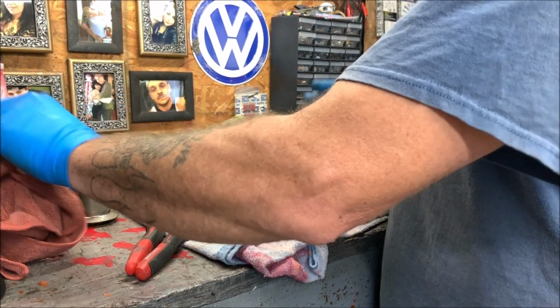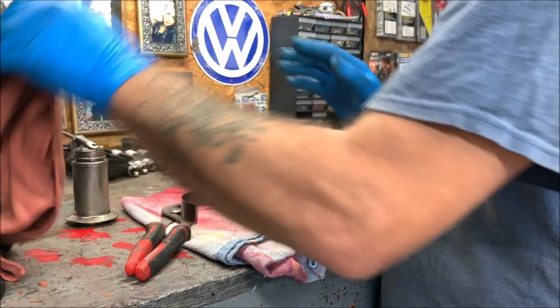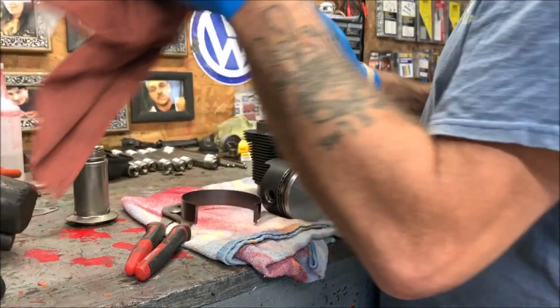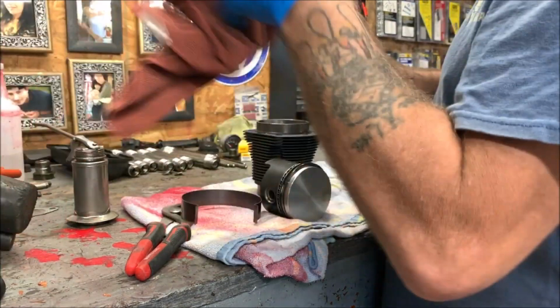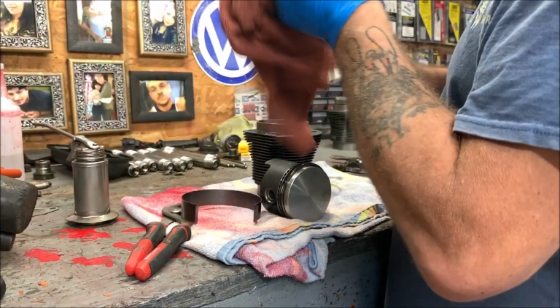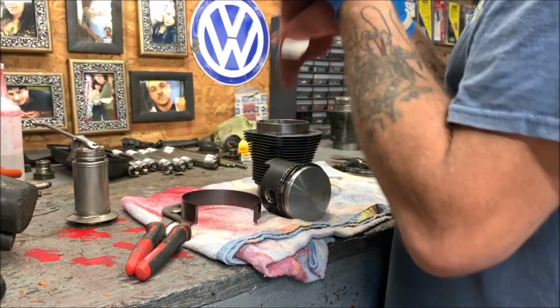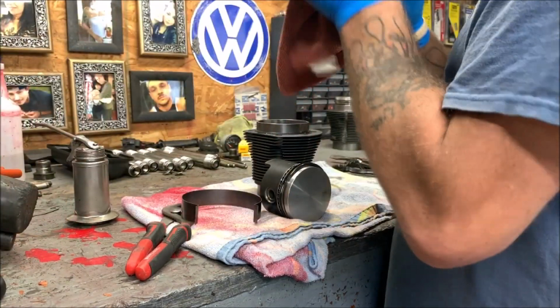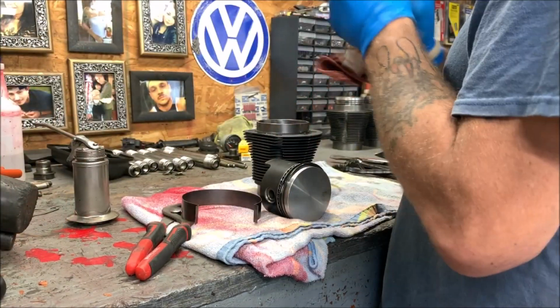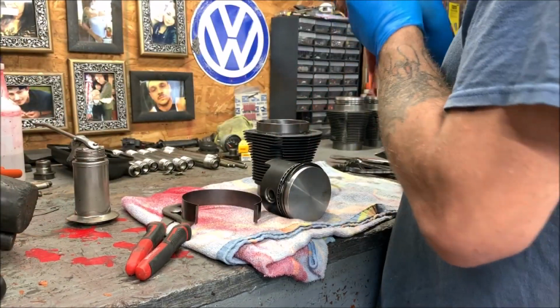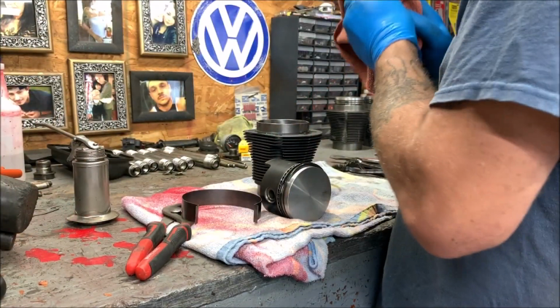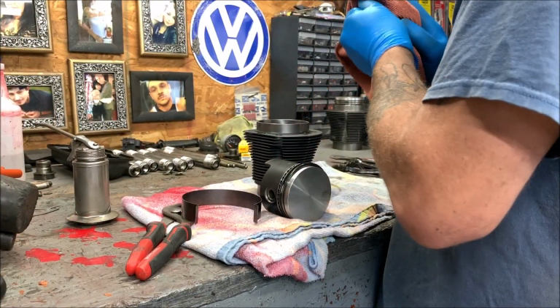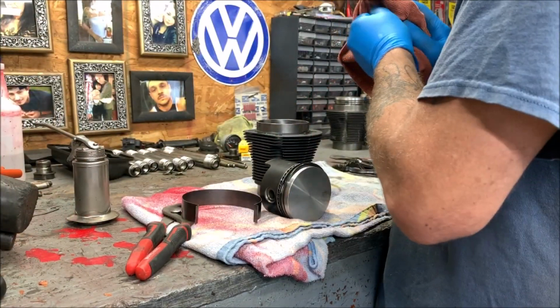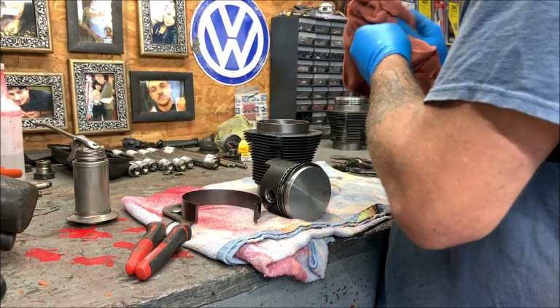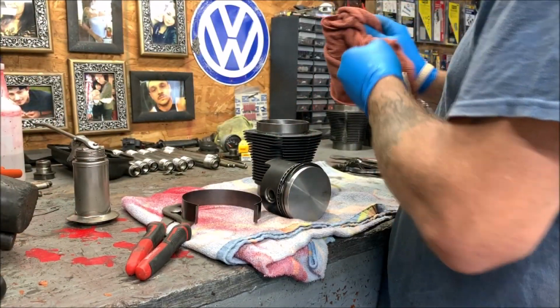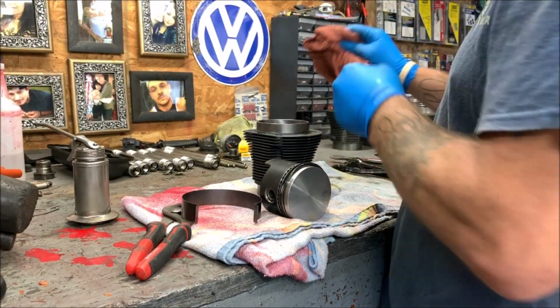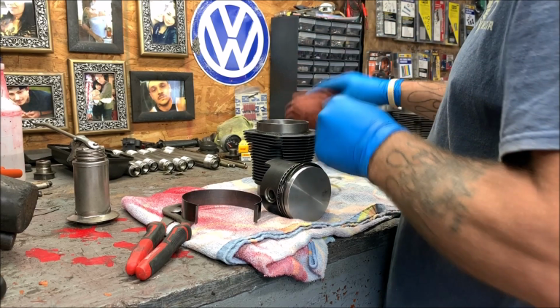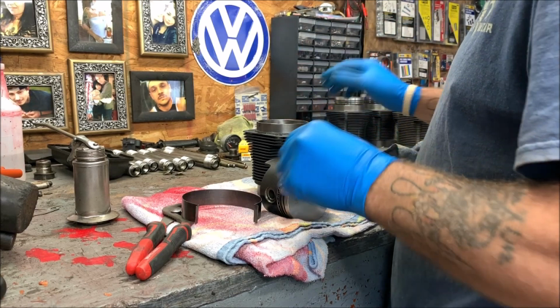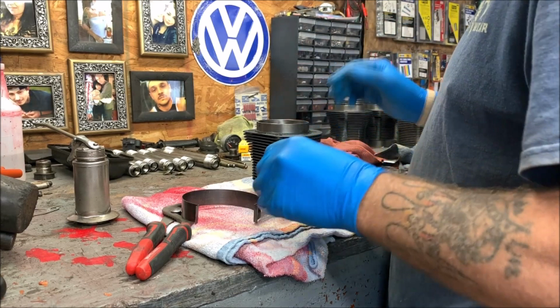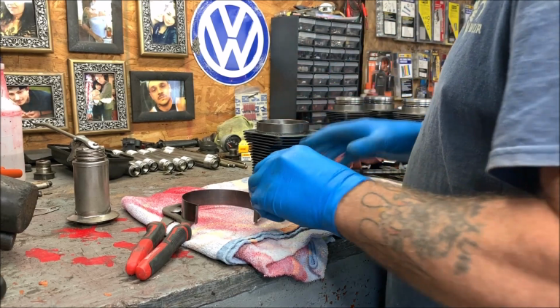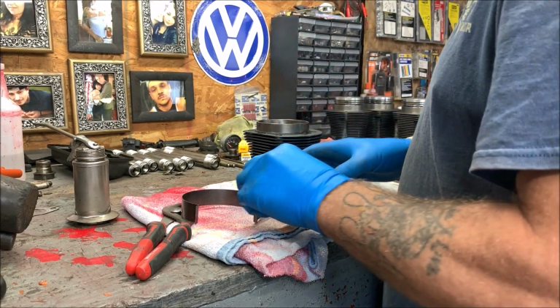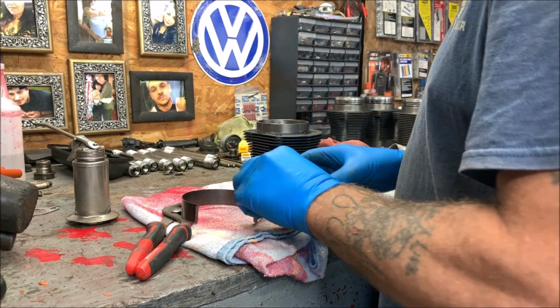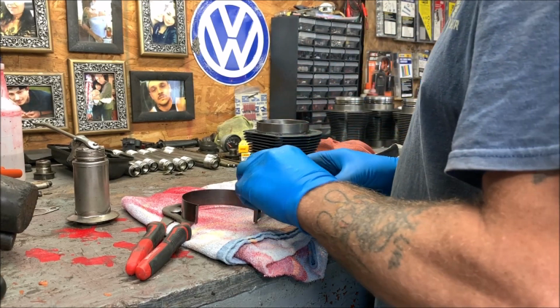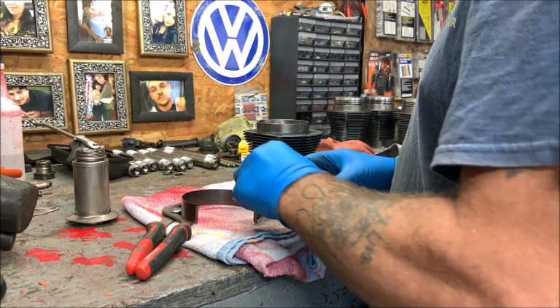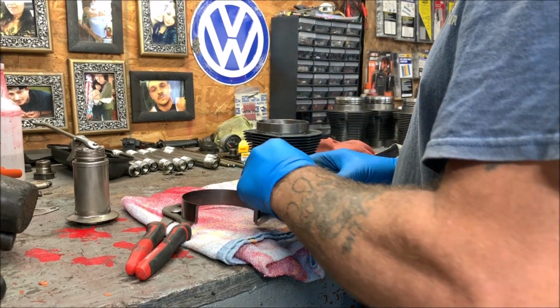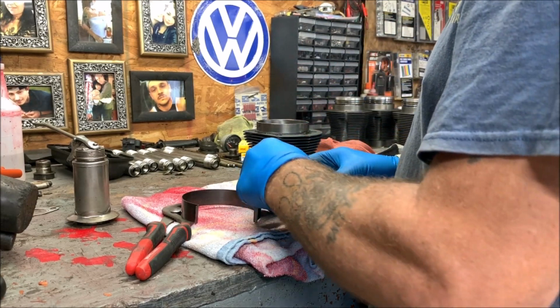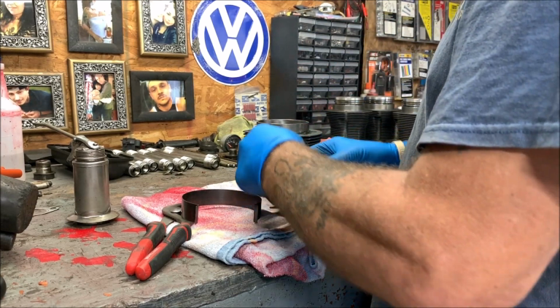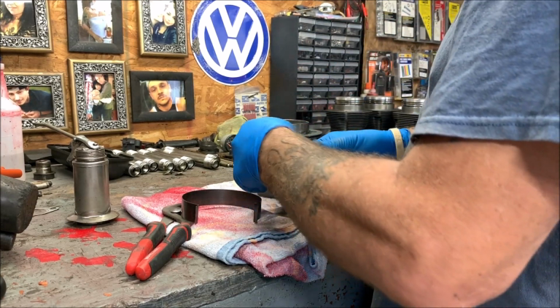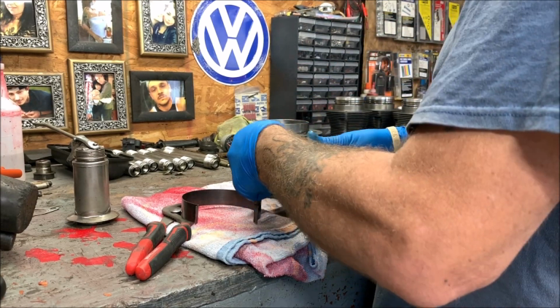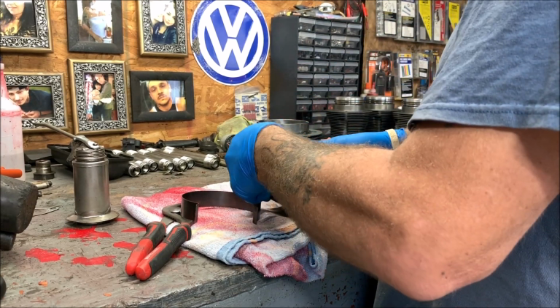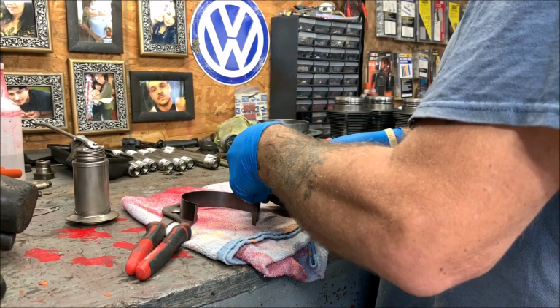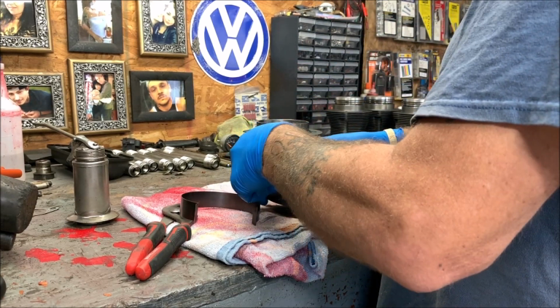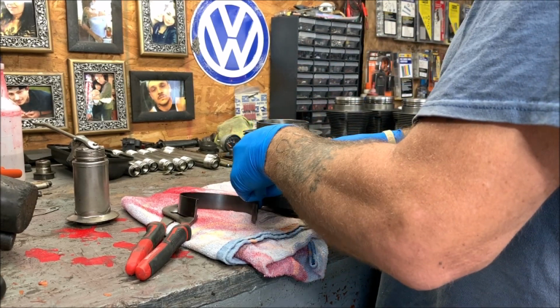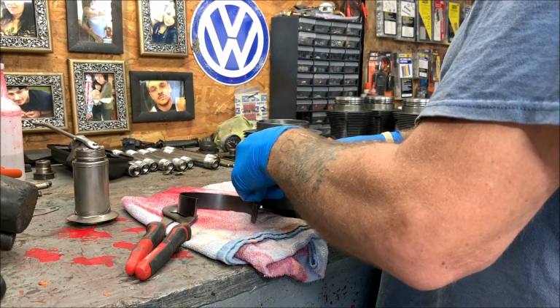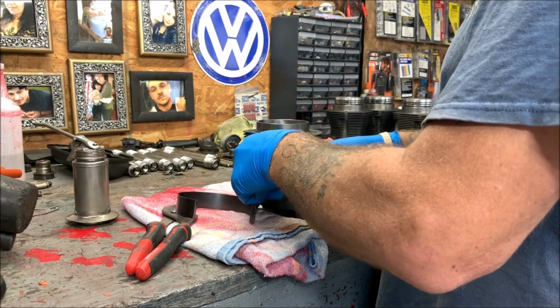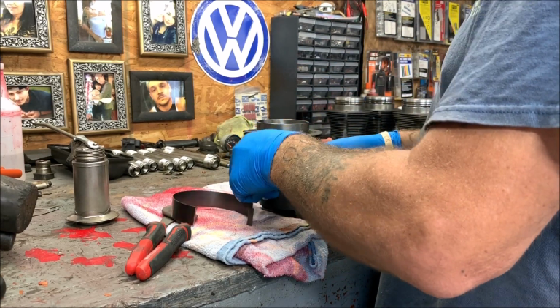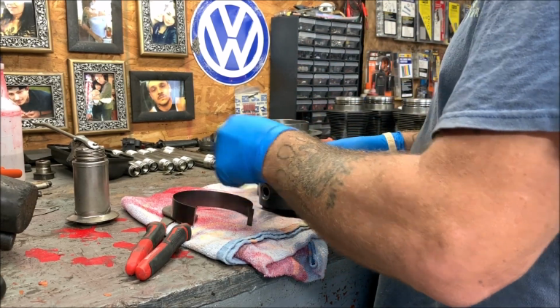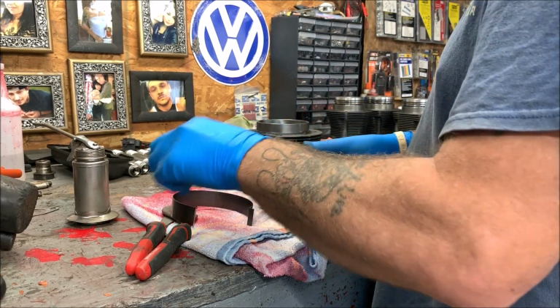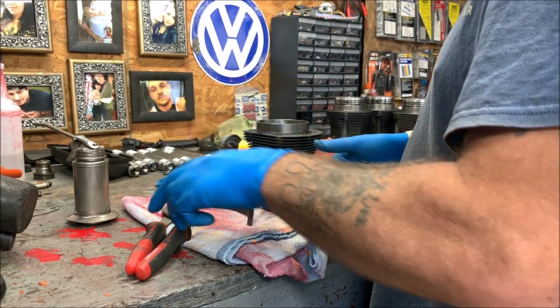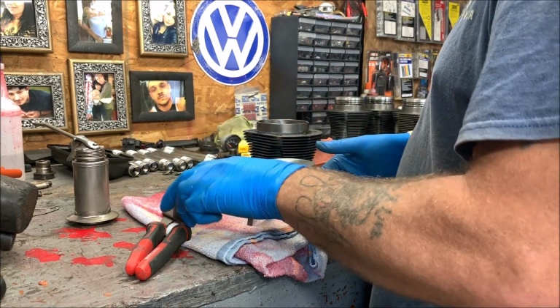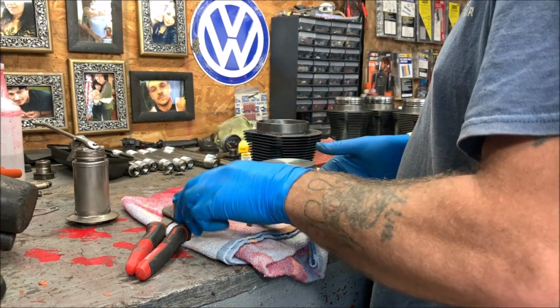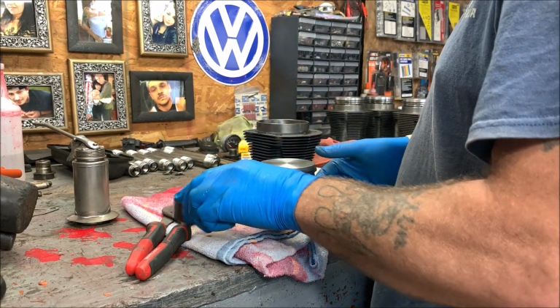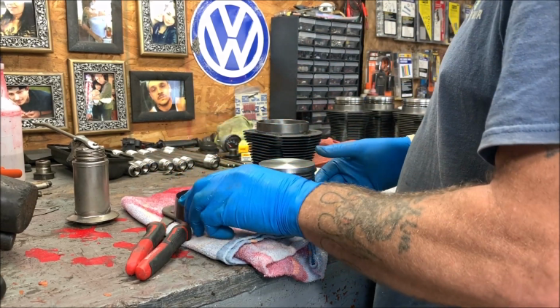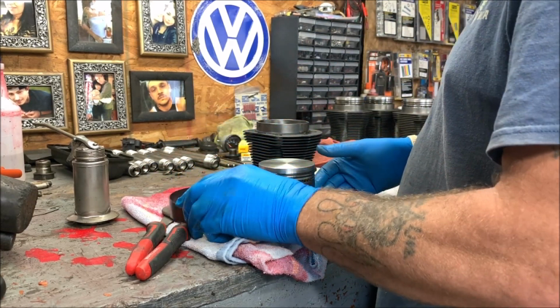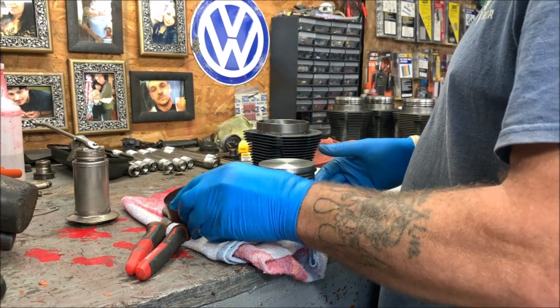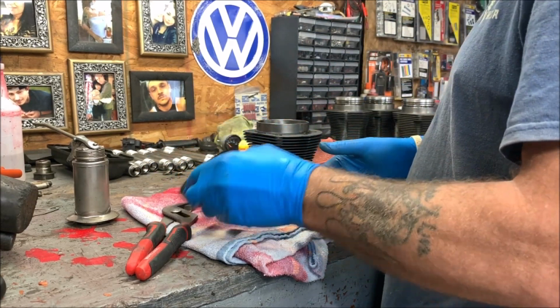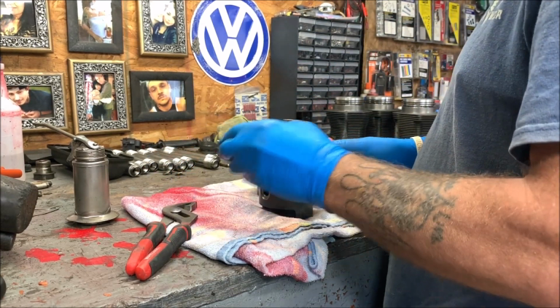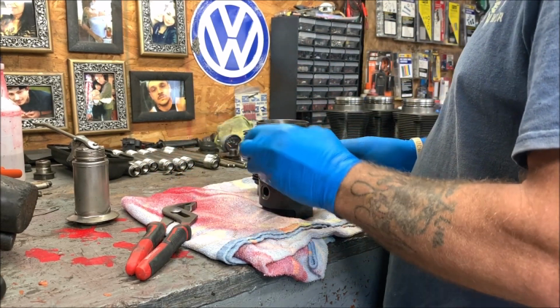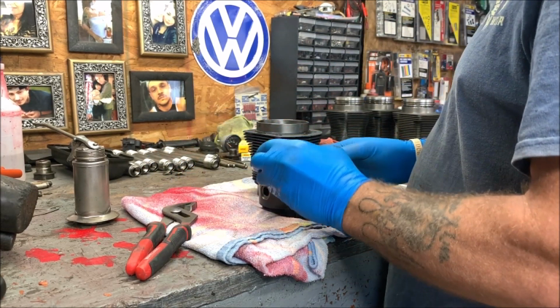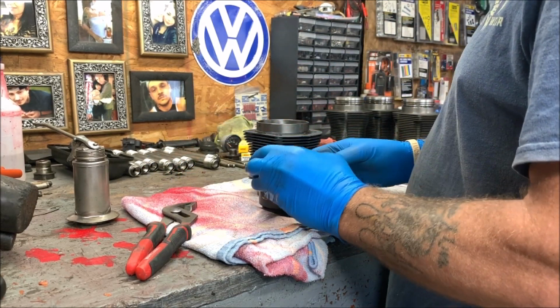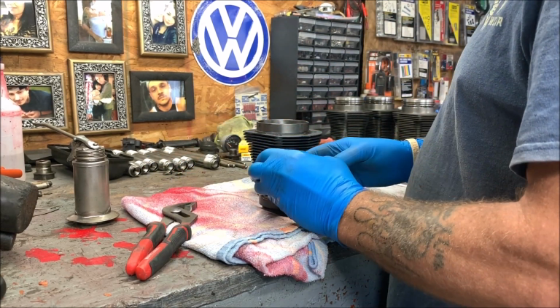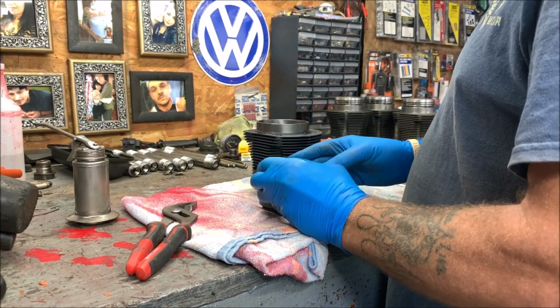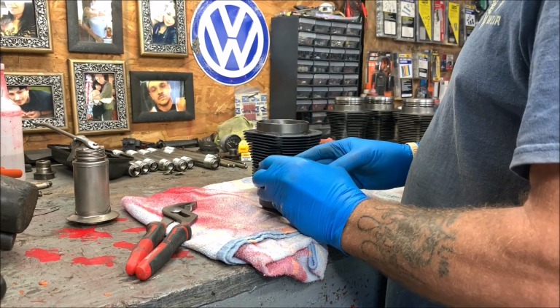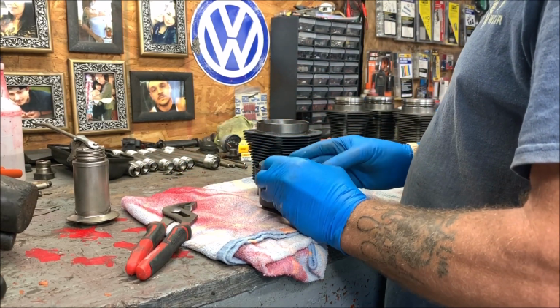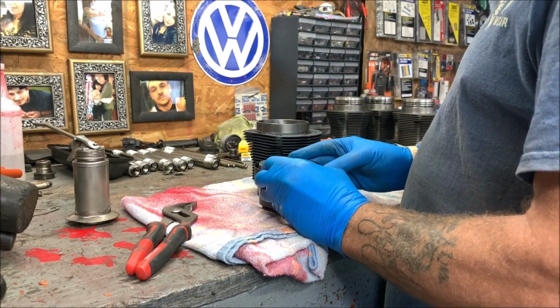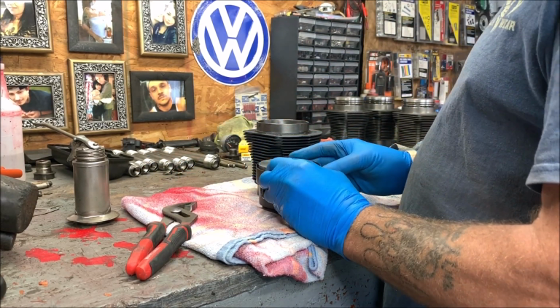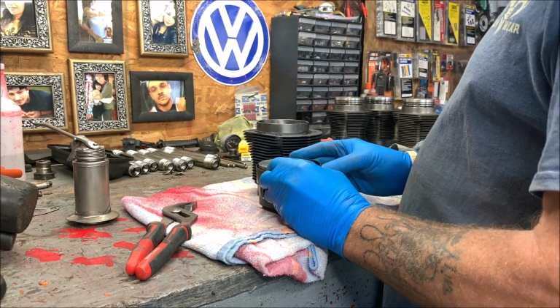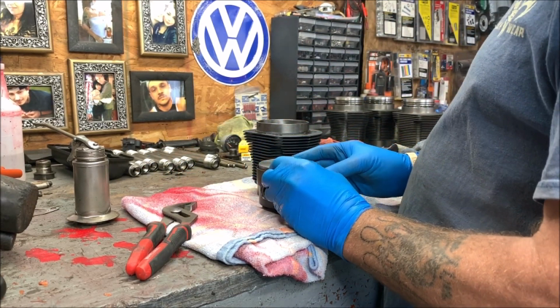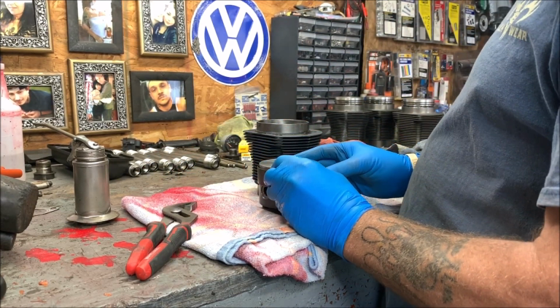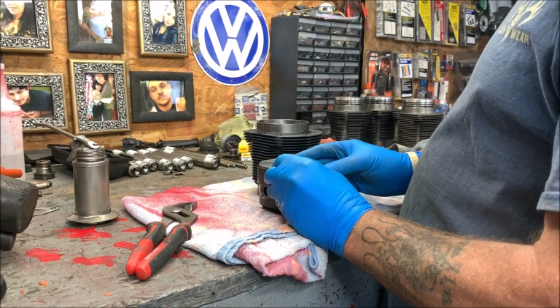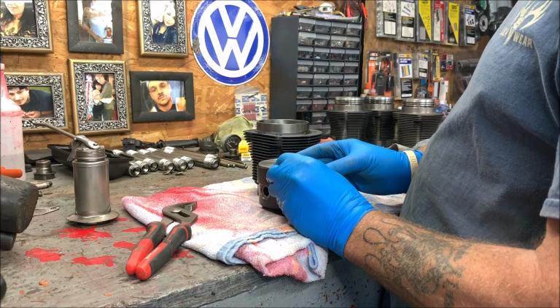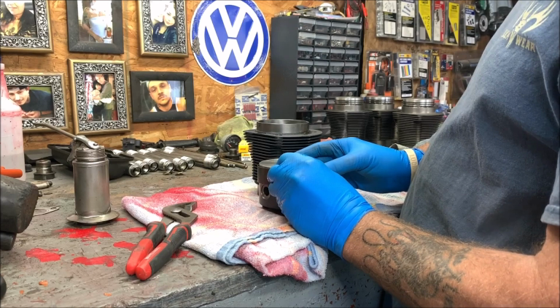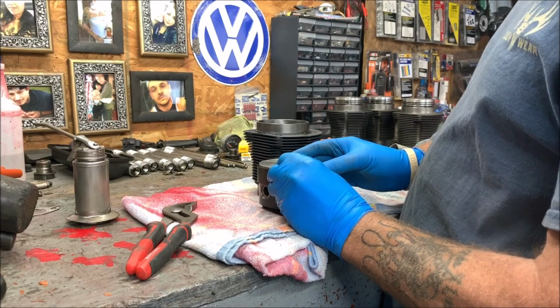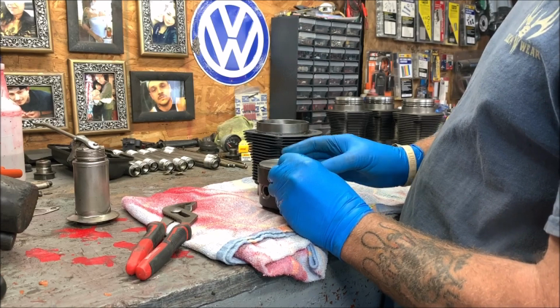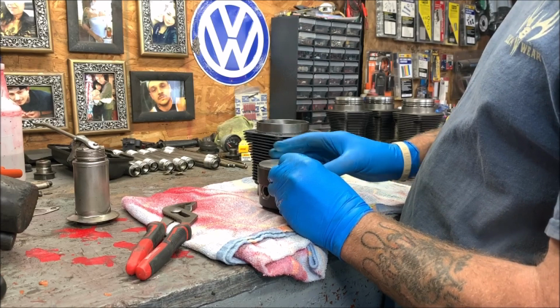Double check: arrow to the flywheel. This is number one piston. We've got one ring at 10, one at 2, and the oil scraper at 12. I haven't done this in a very long time, so let's get into it.